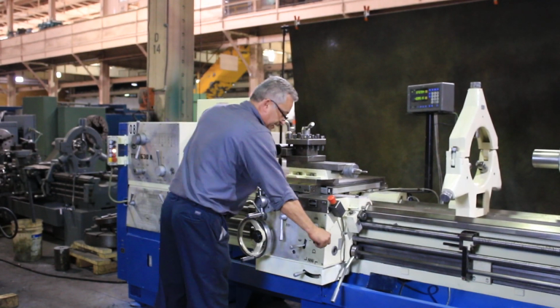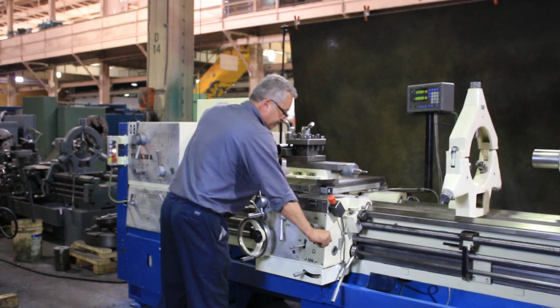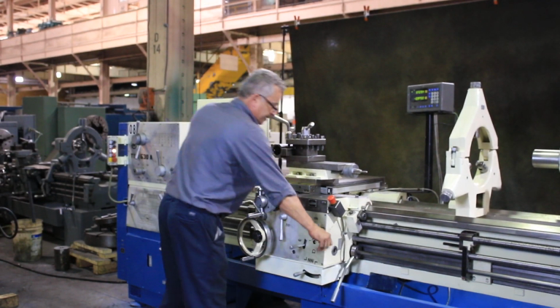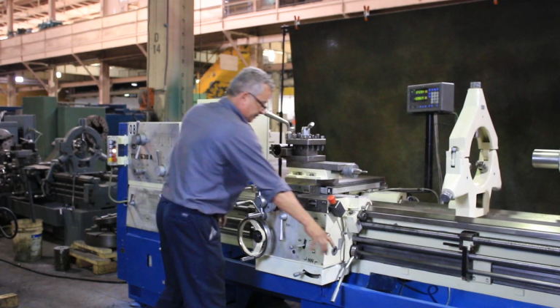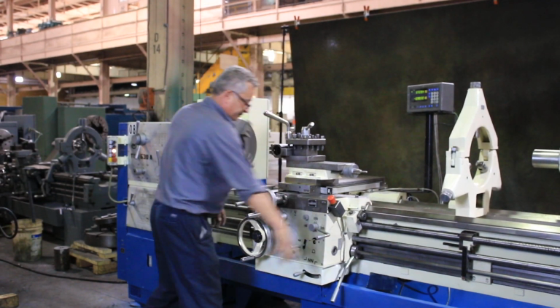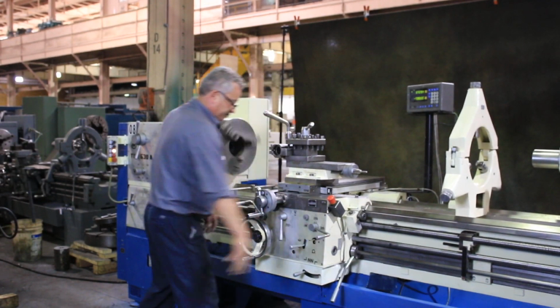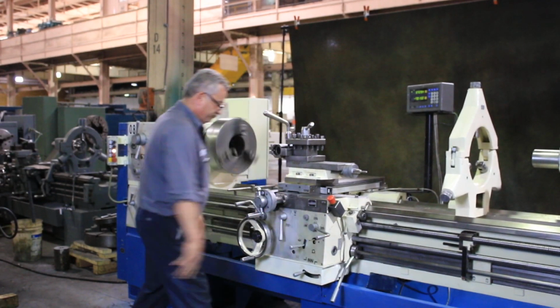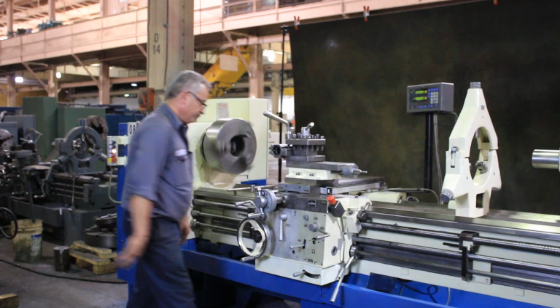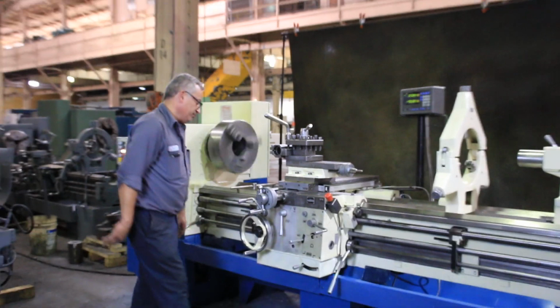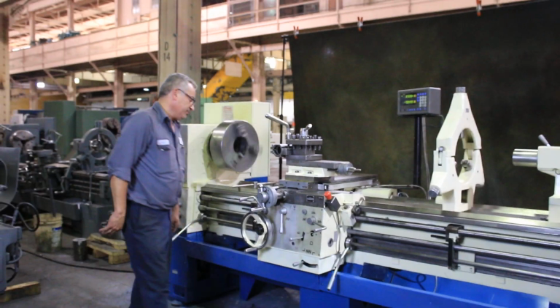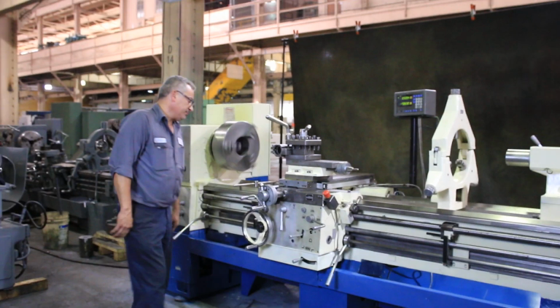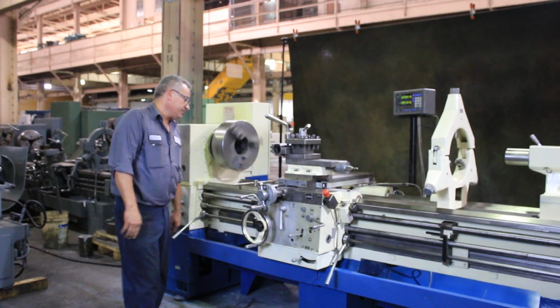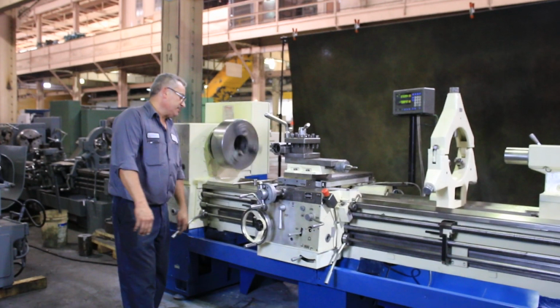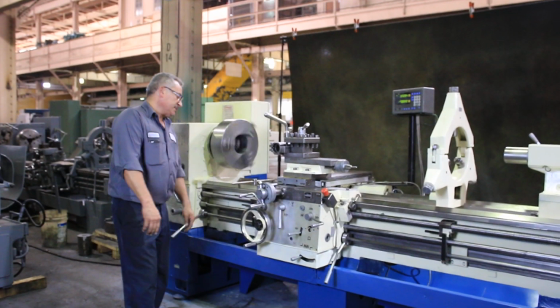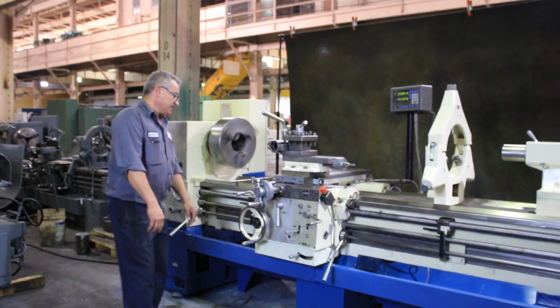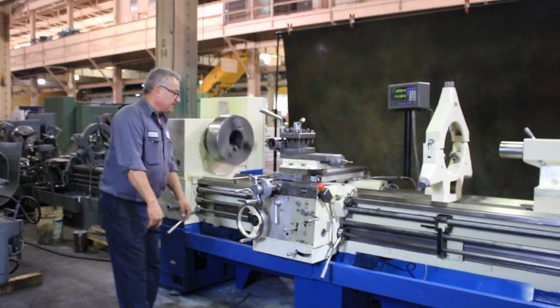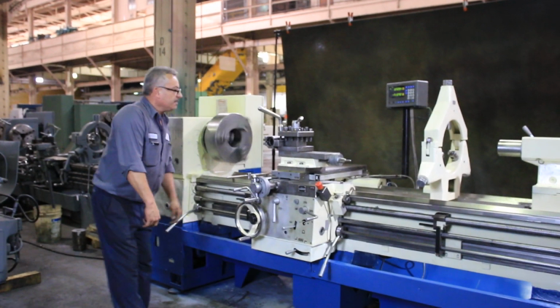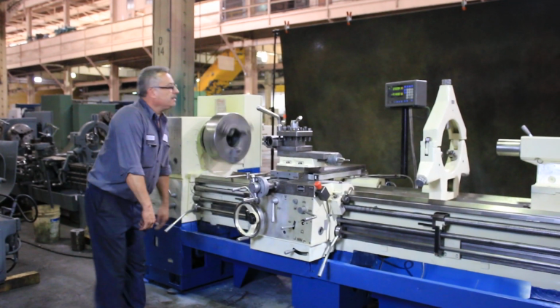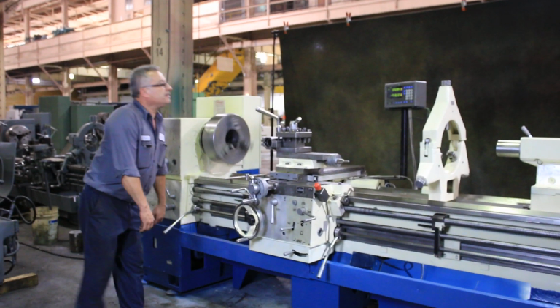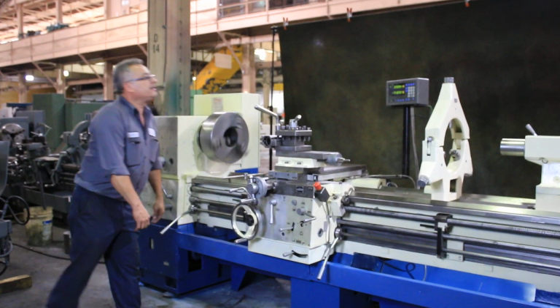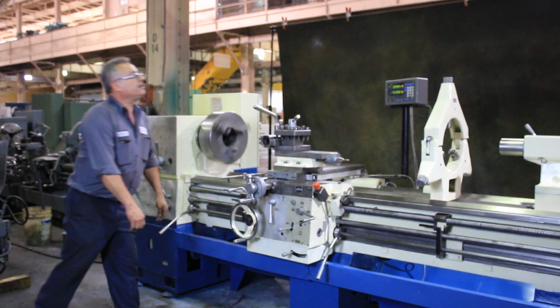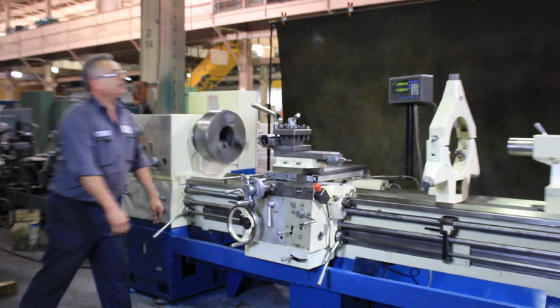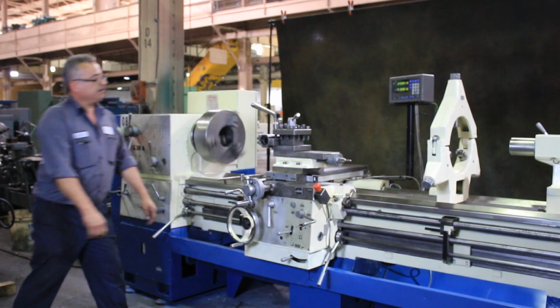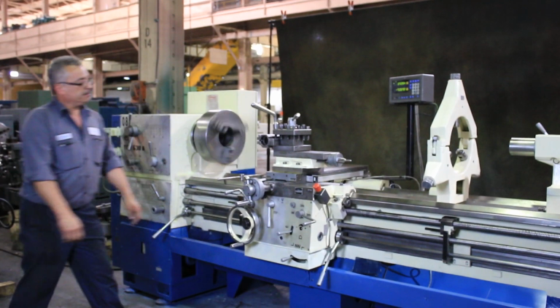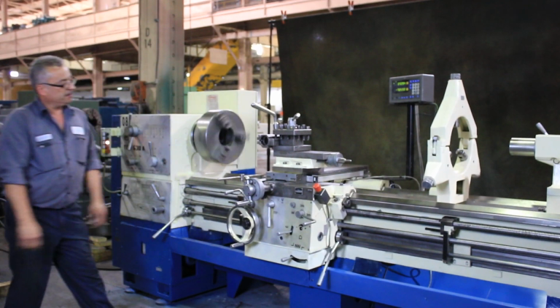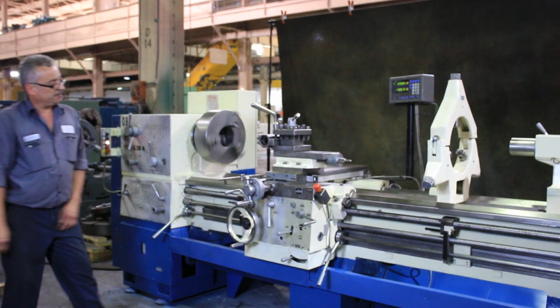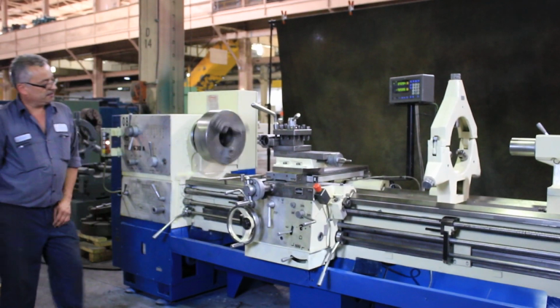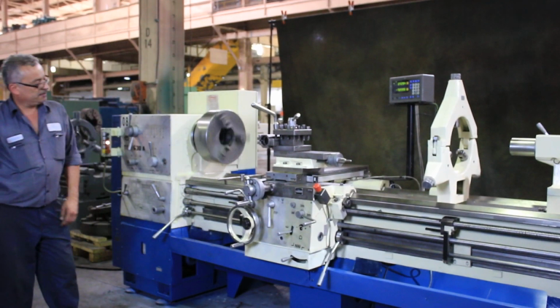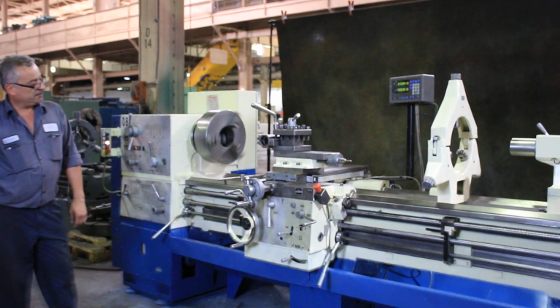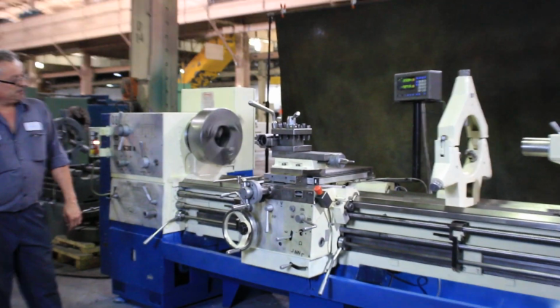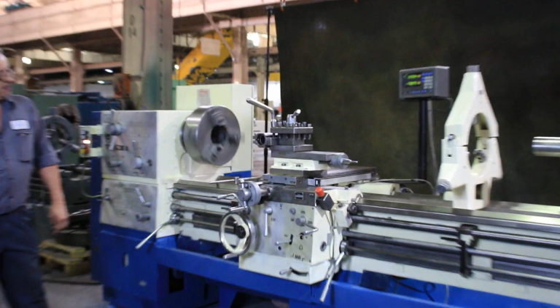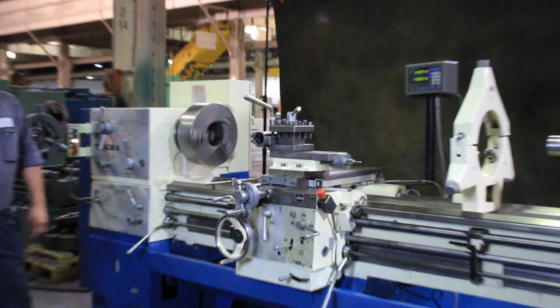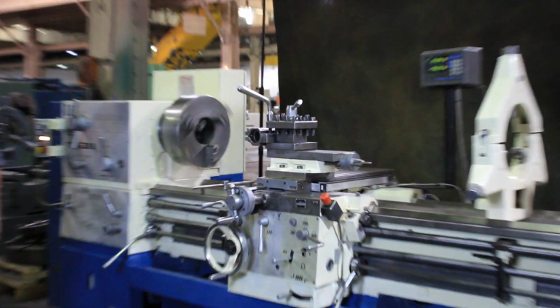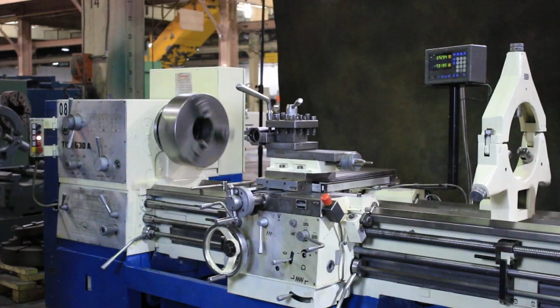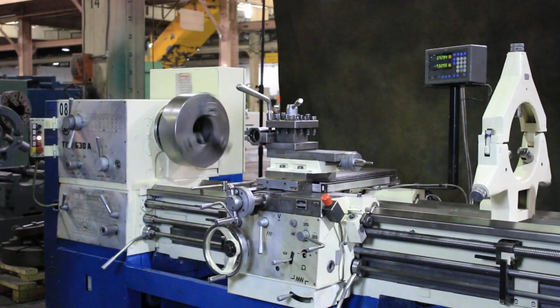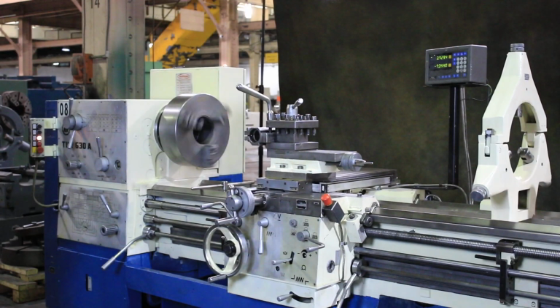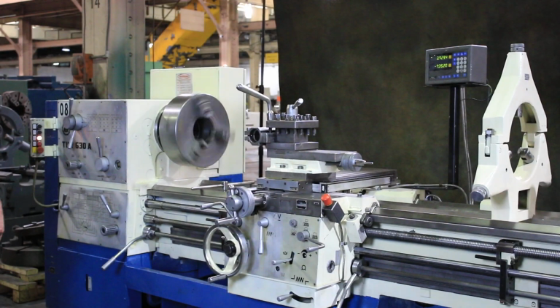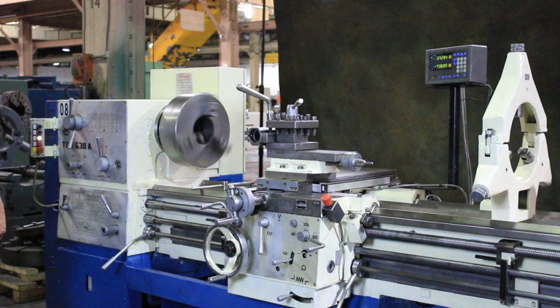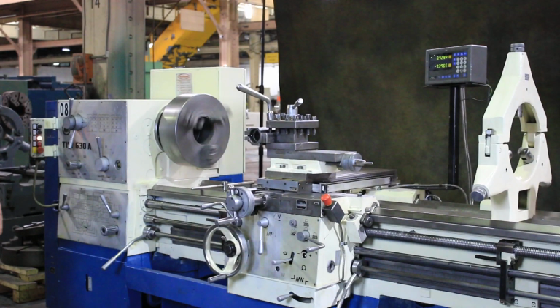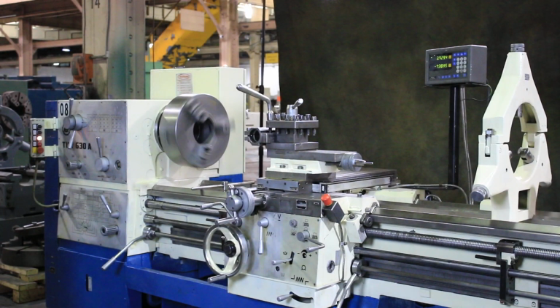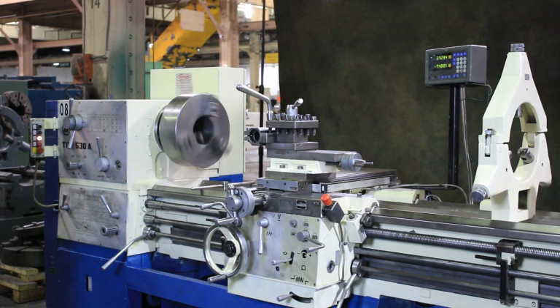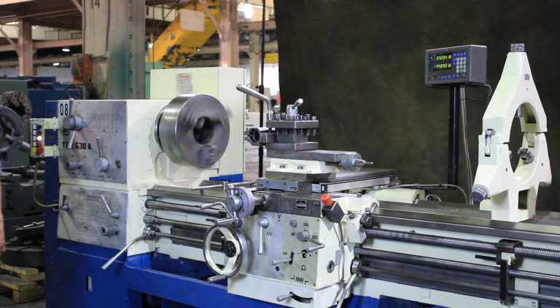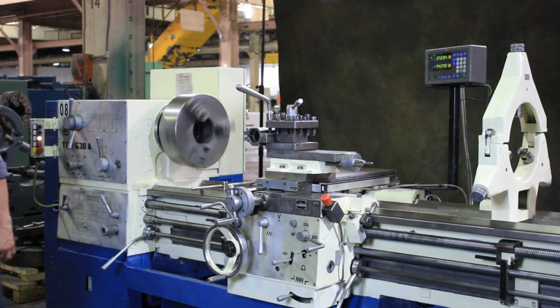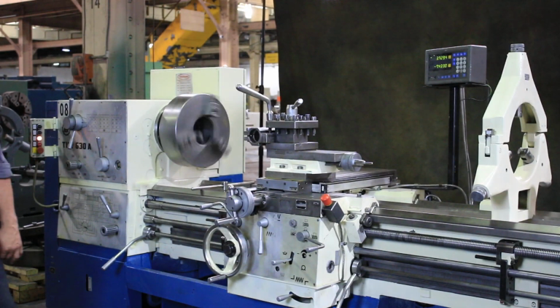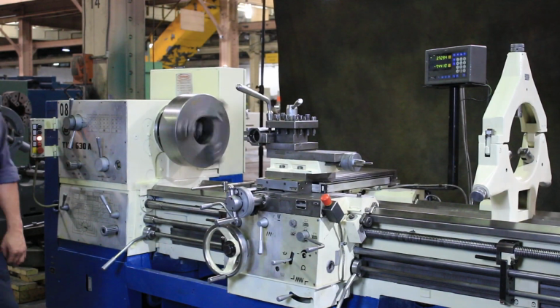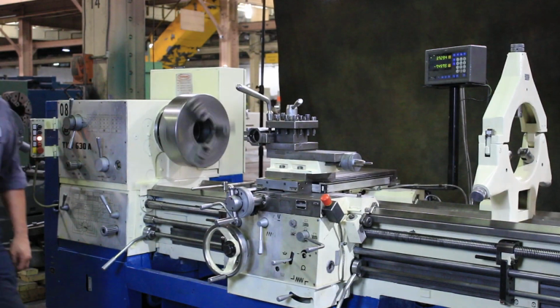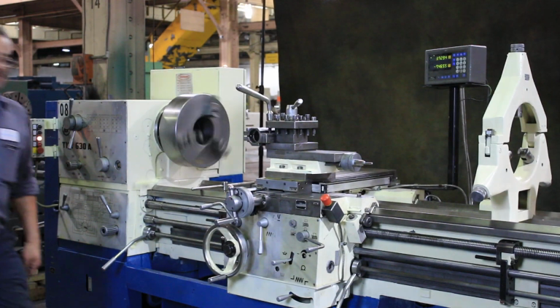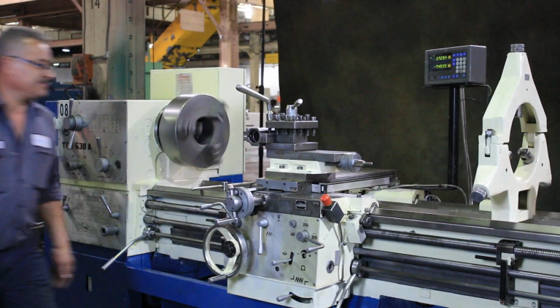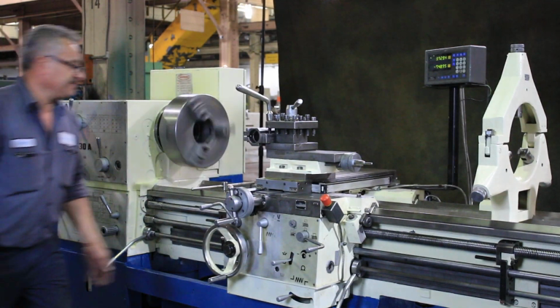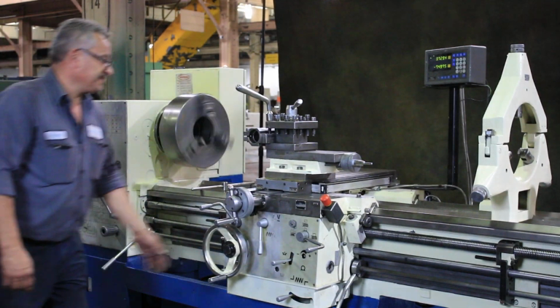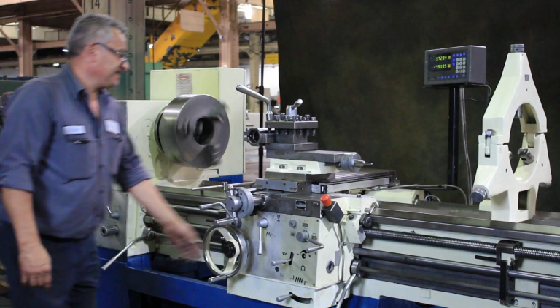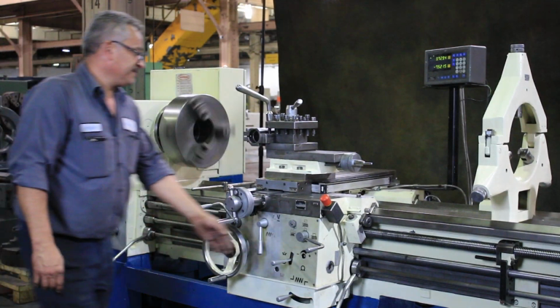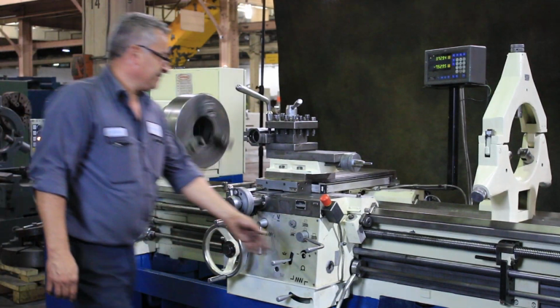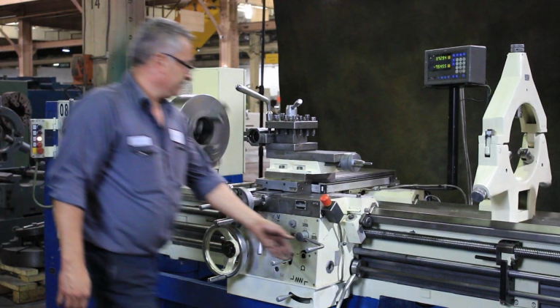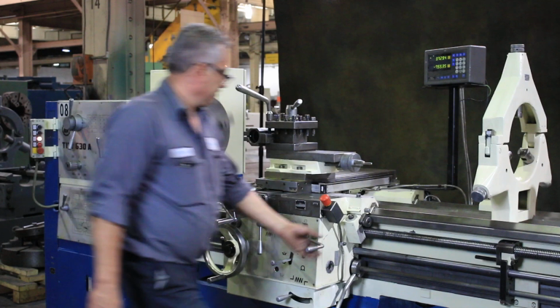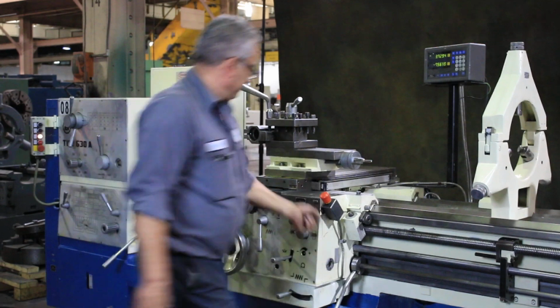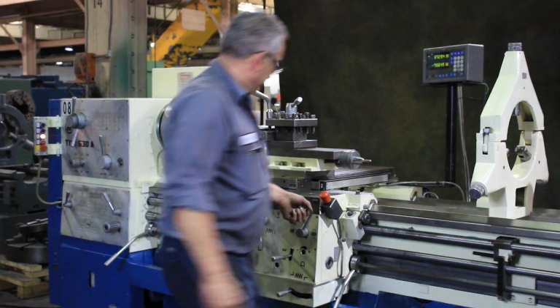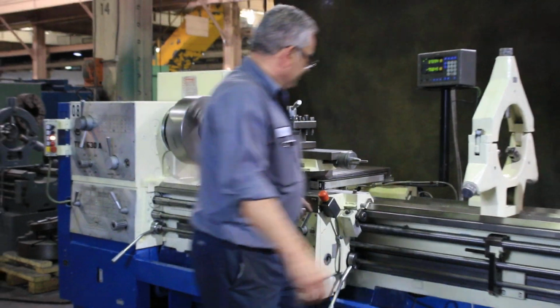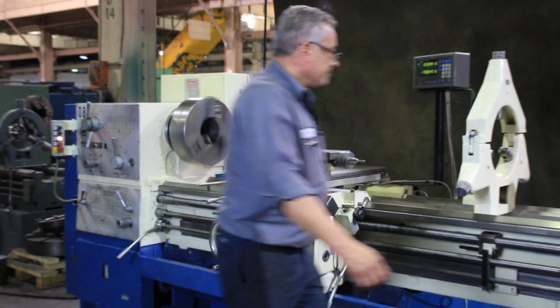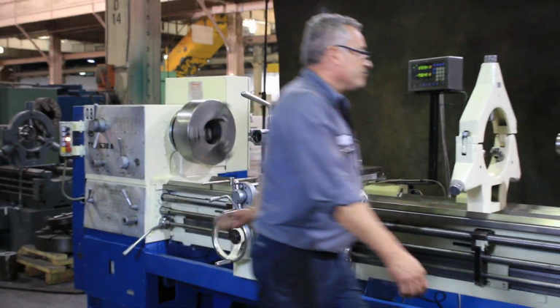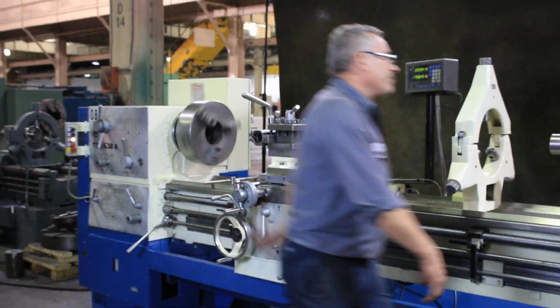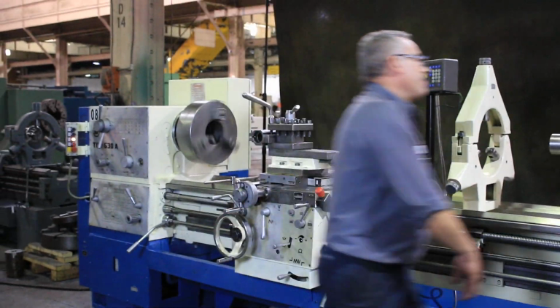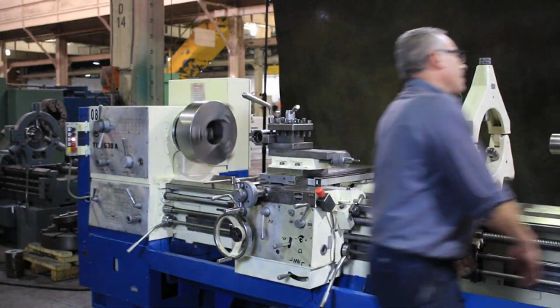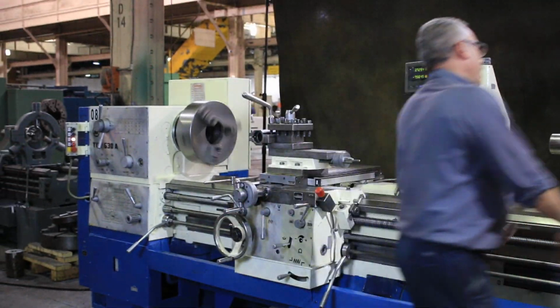Now he's doing threading. Engage the half-nut — he's threading. There we go.